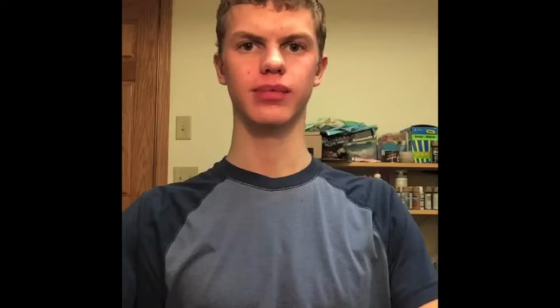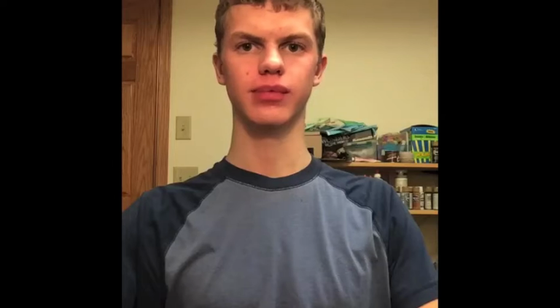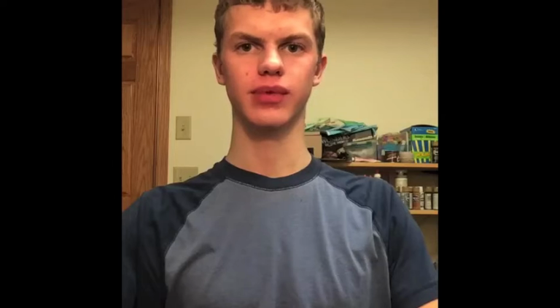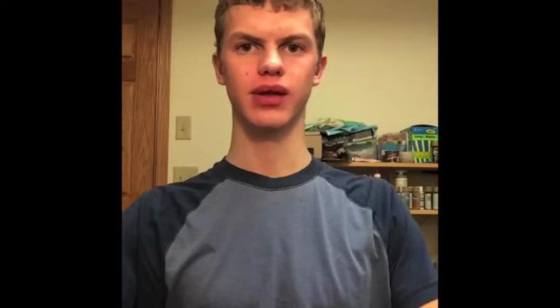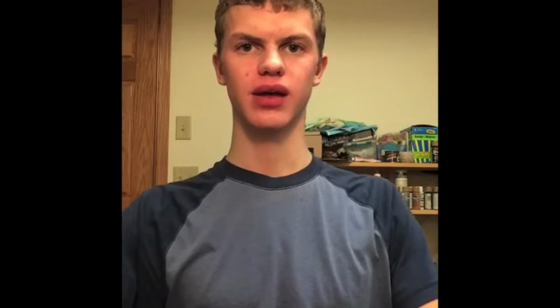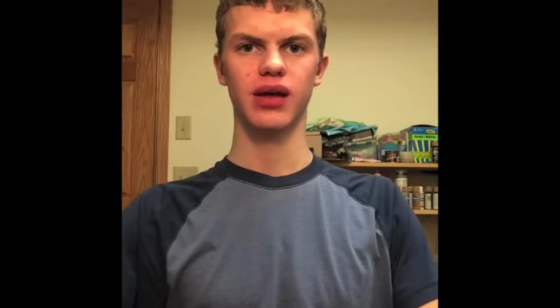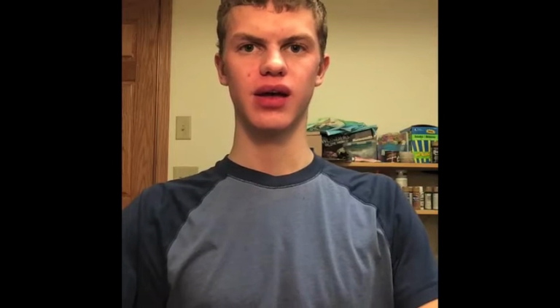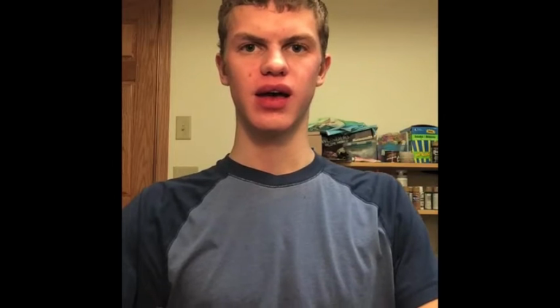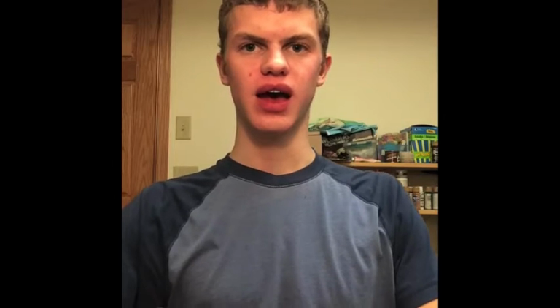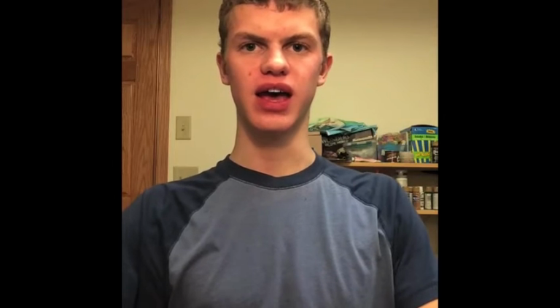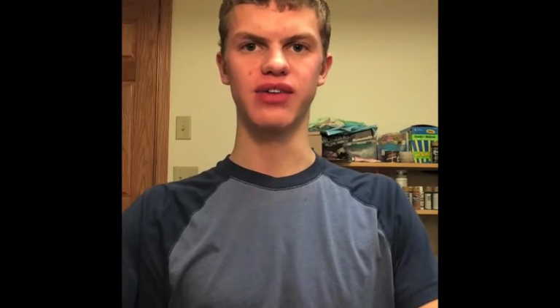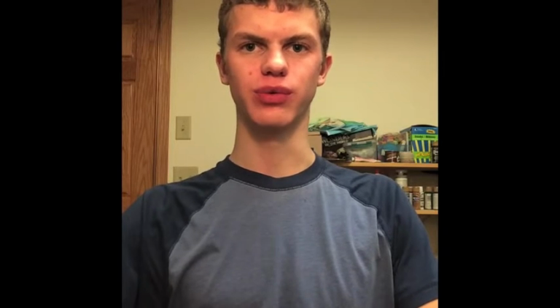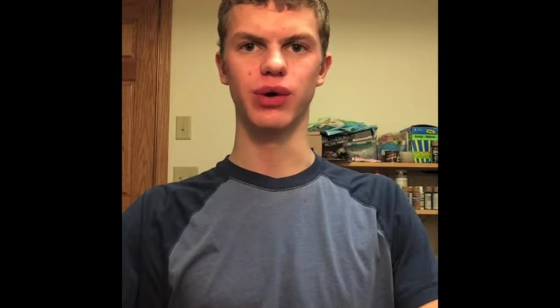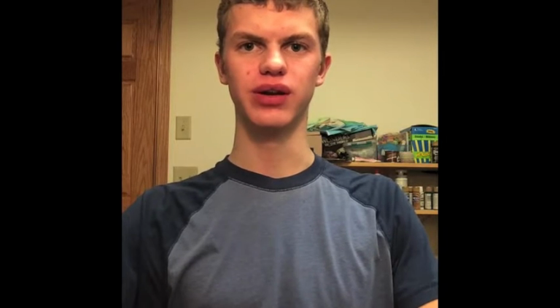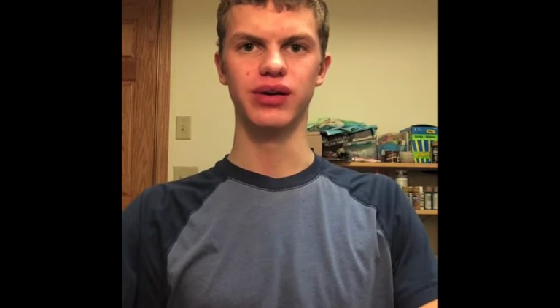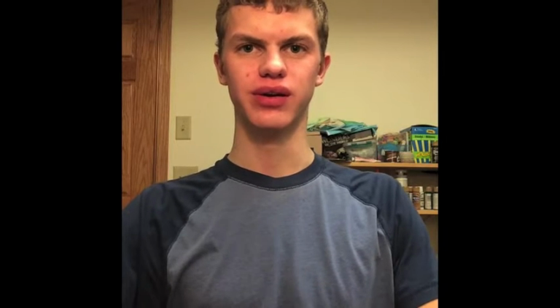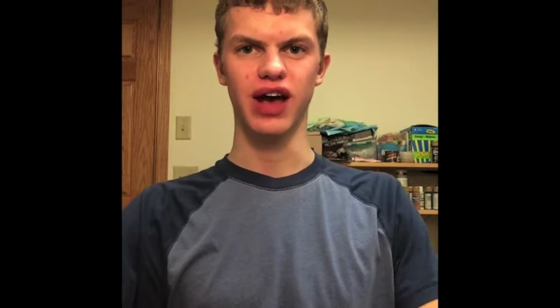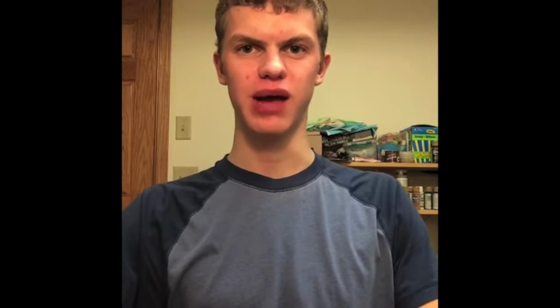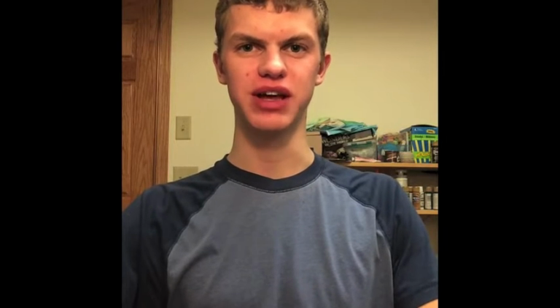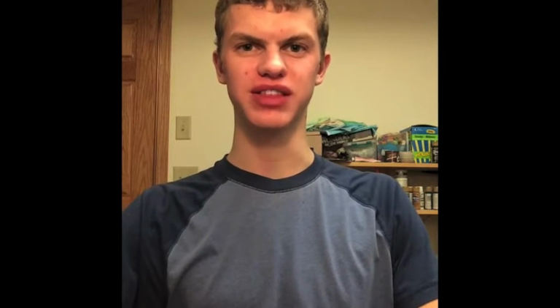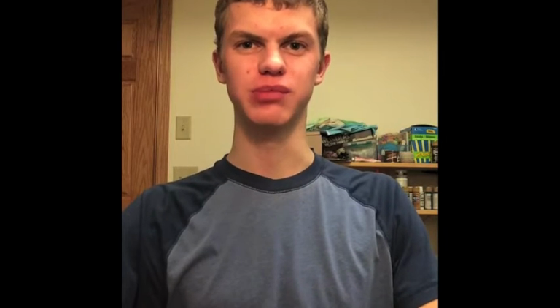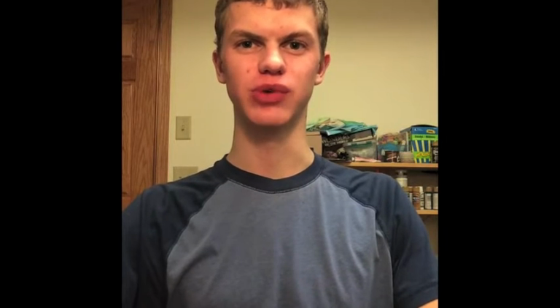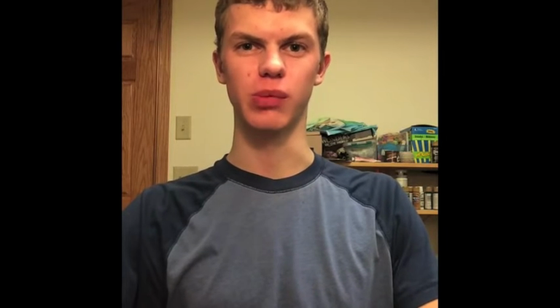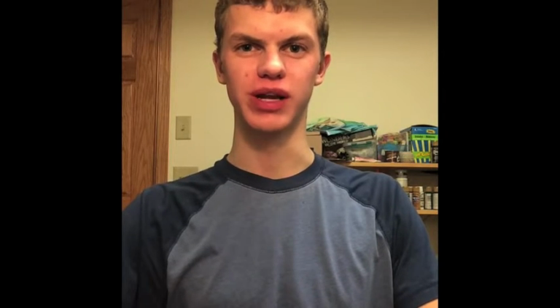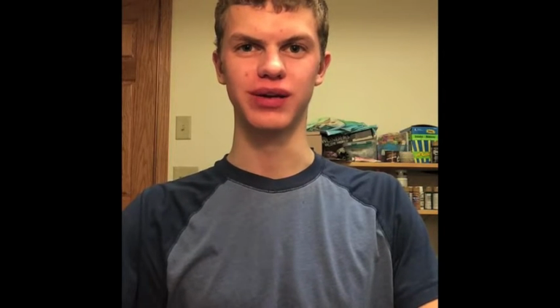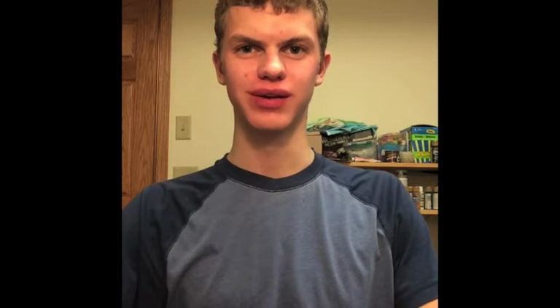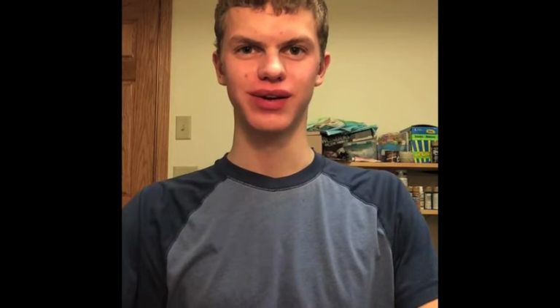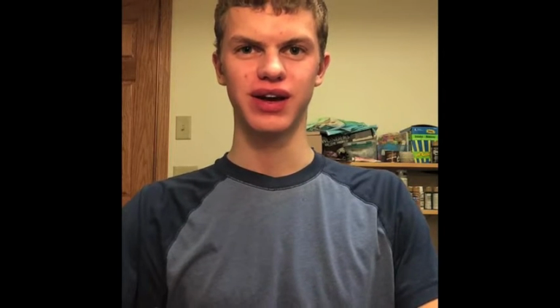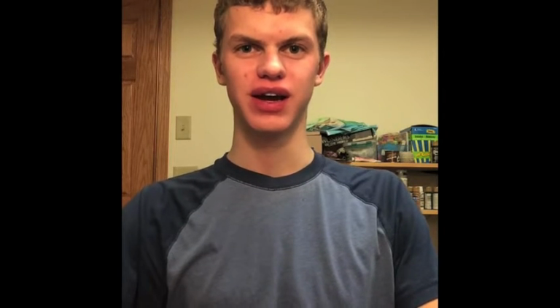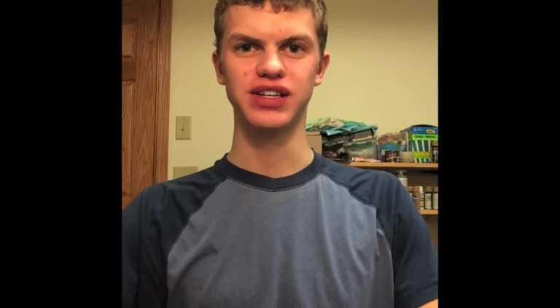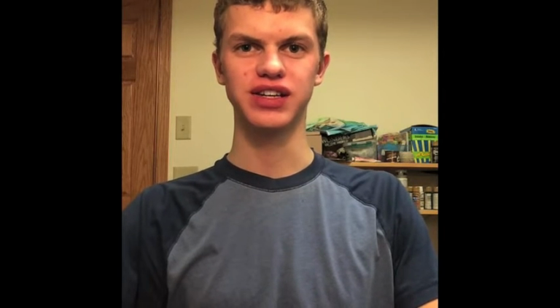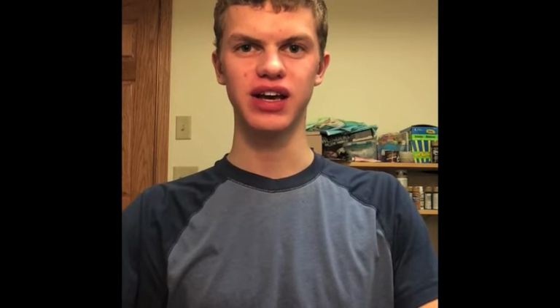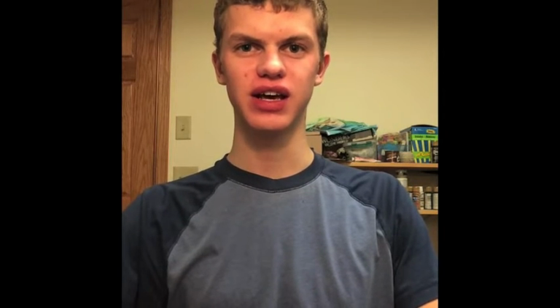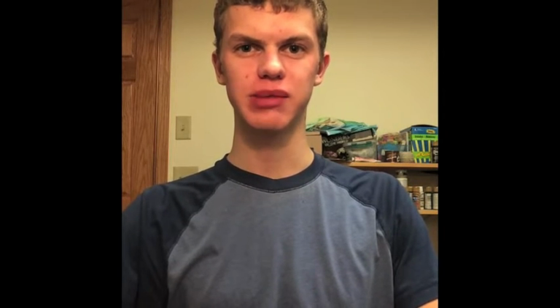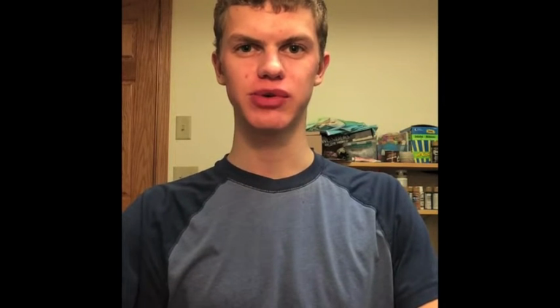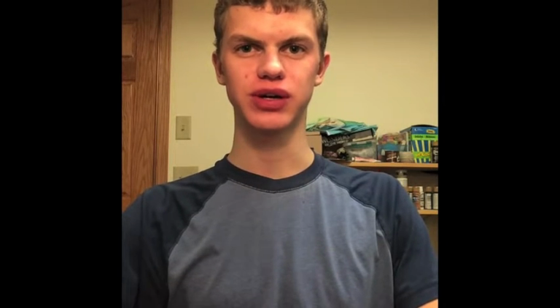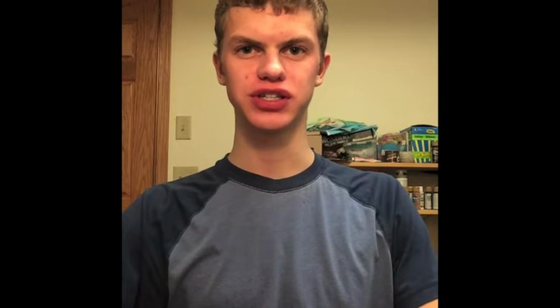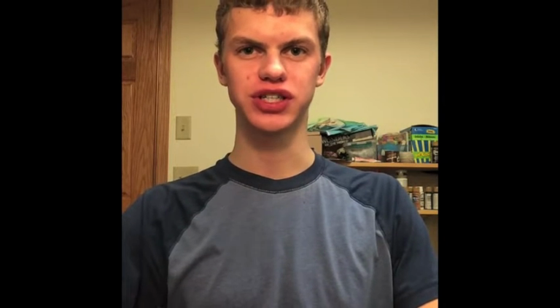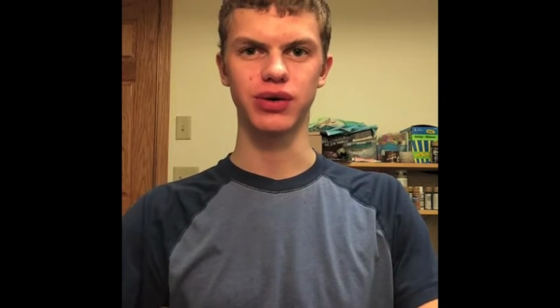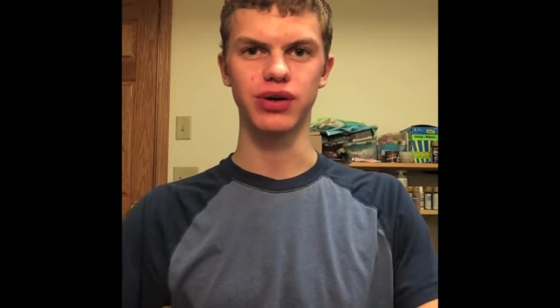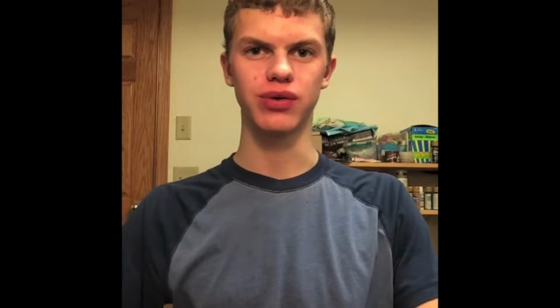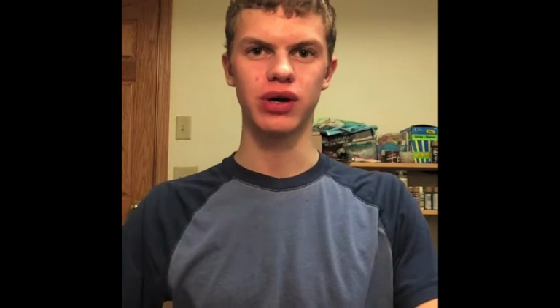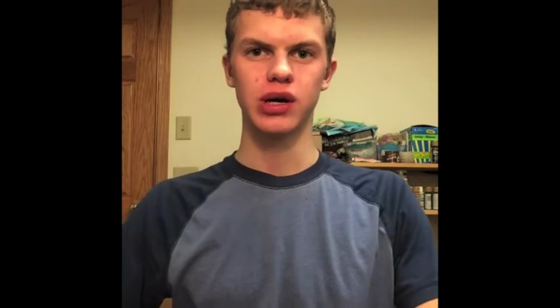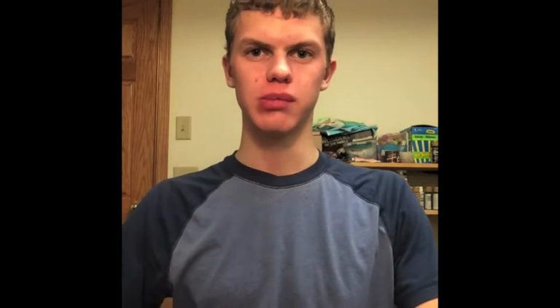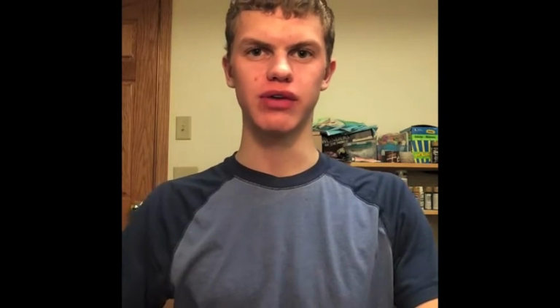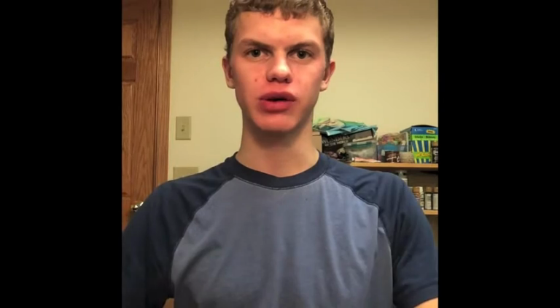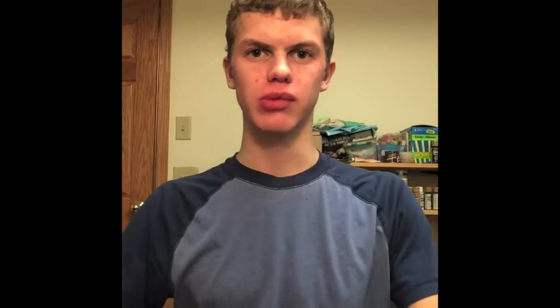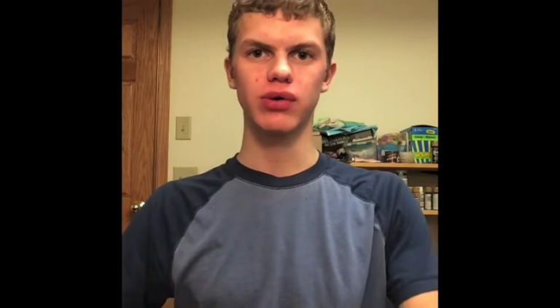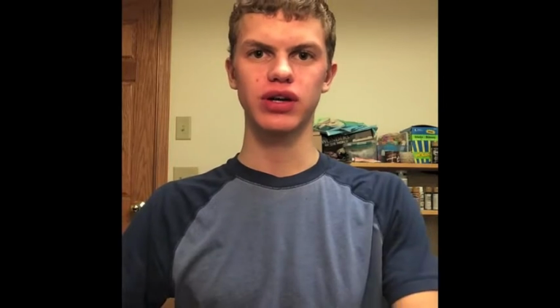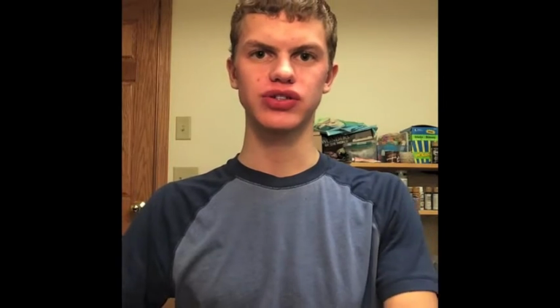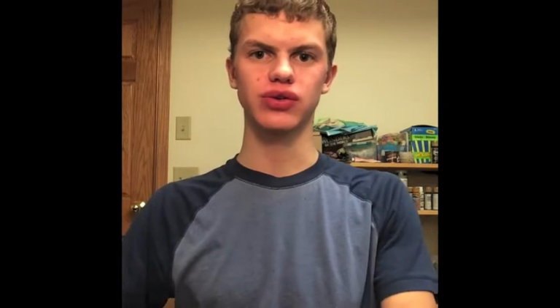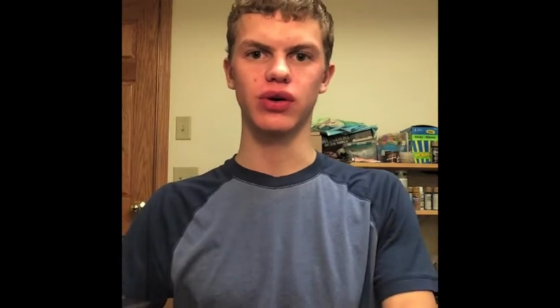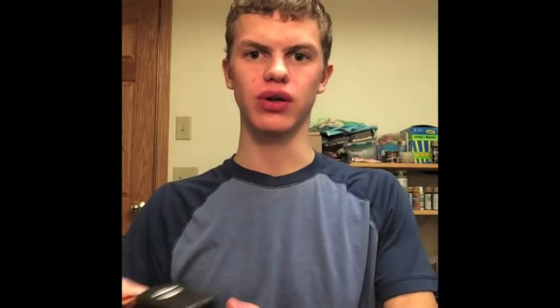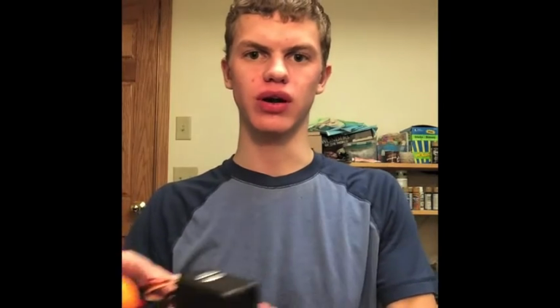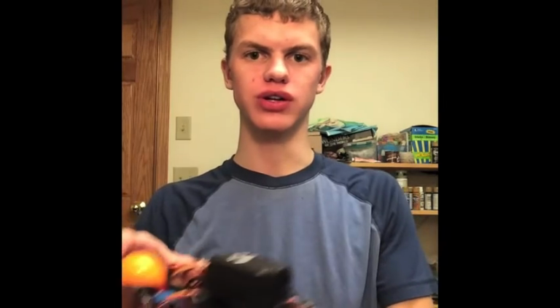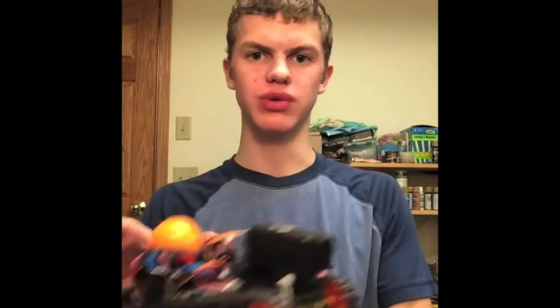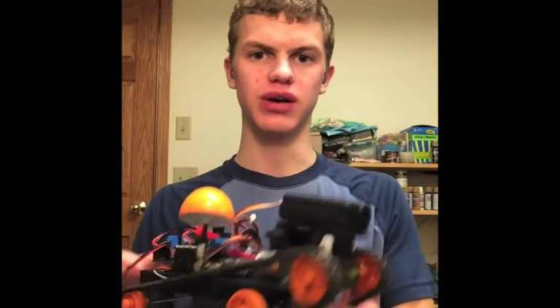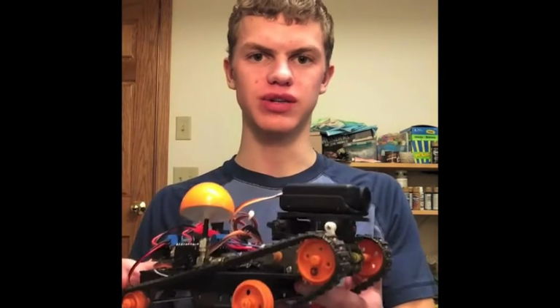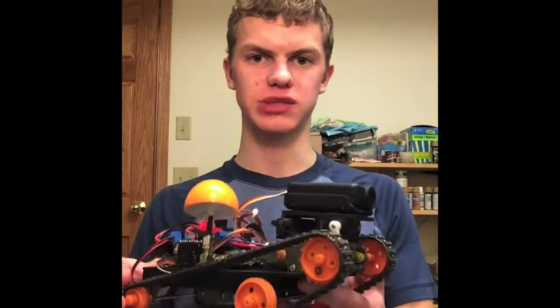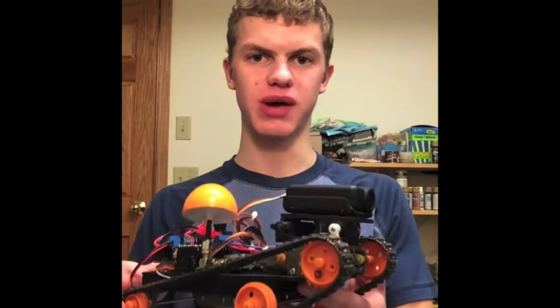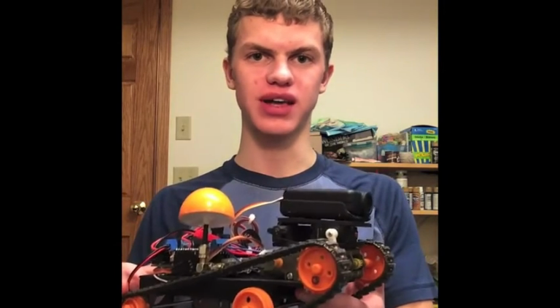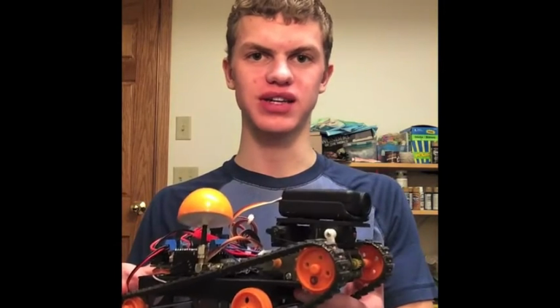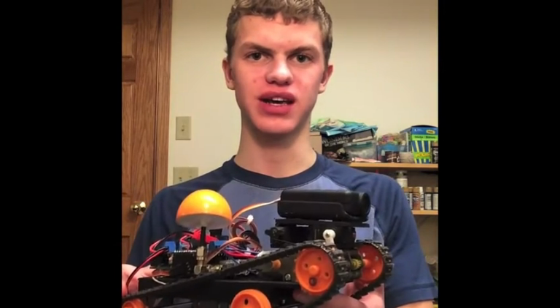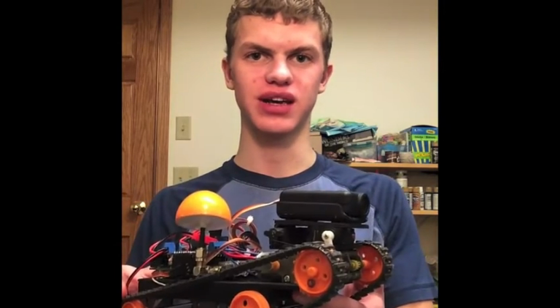Hi everyone, I'm Nathan Broman, and today I'm going to show you my remote control Arduino spy tank.